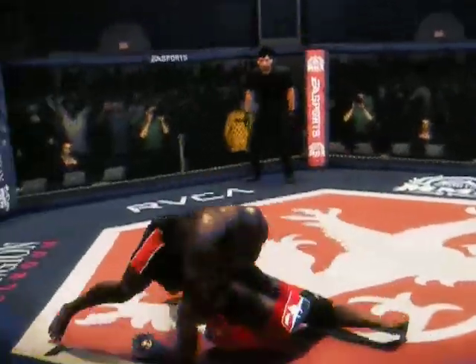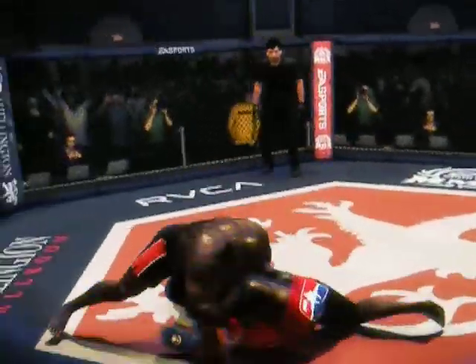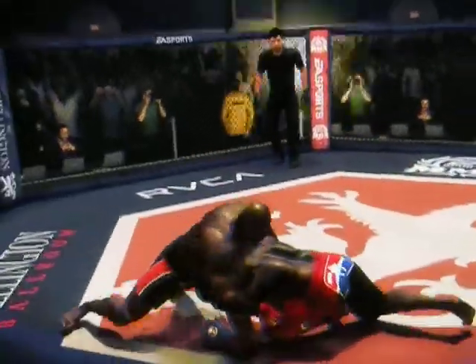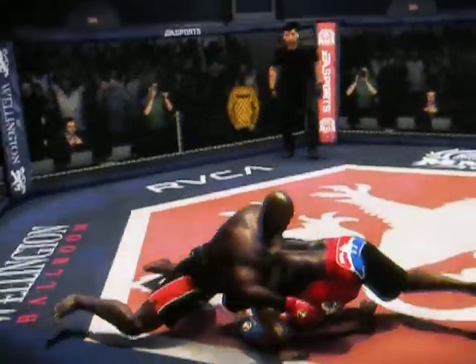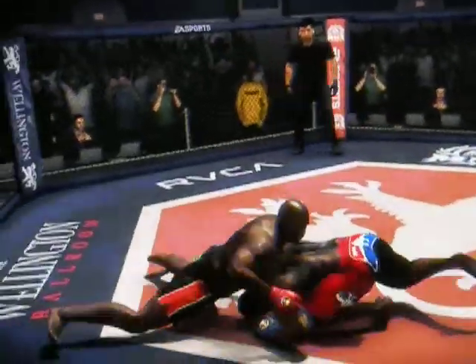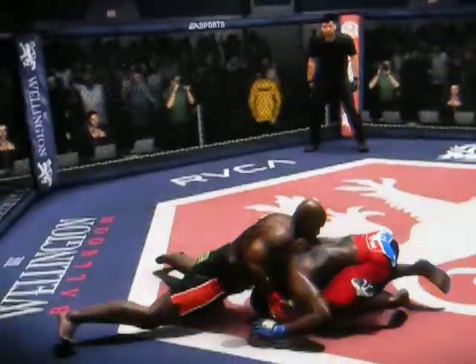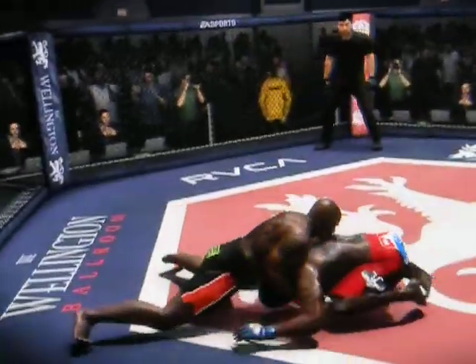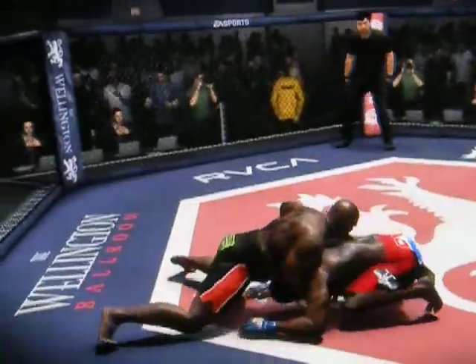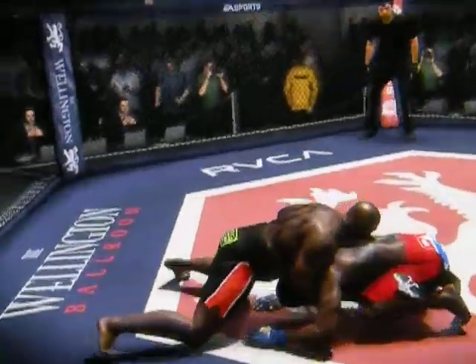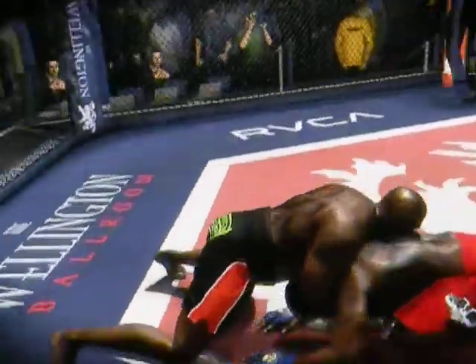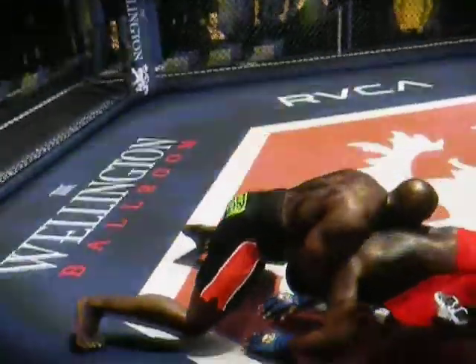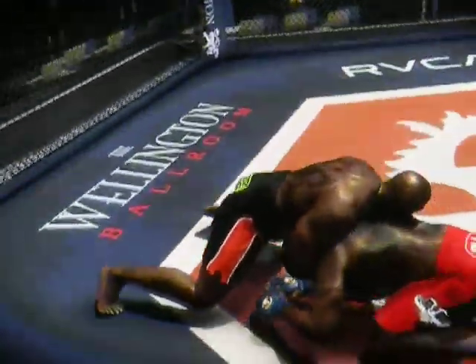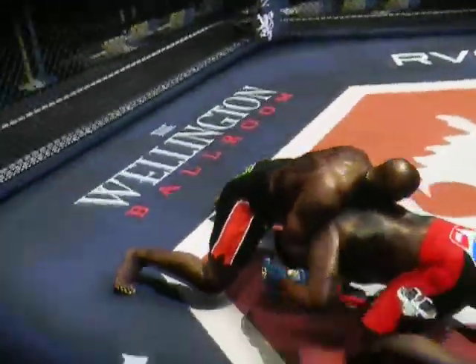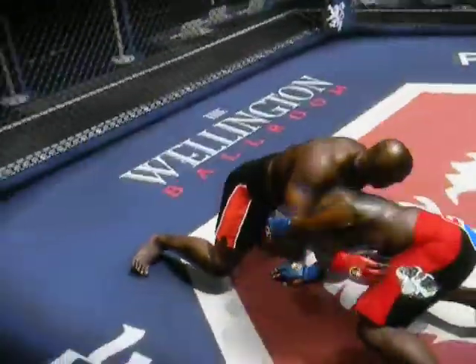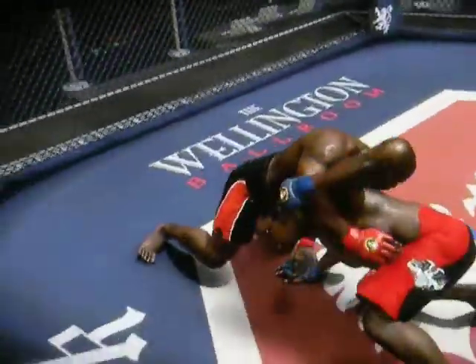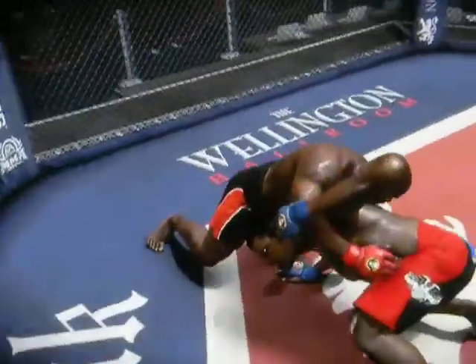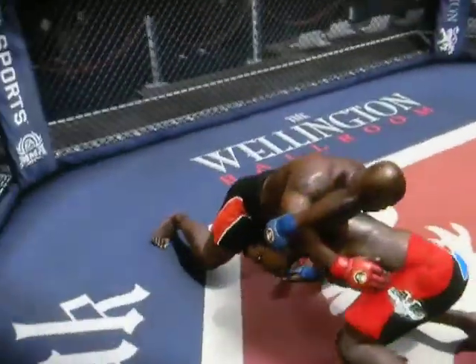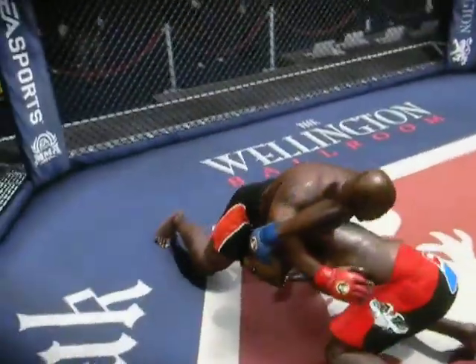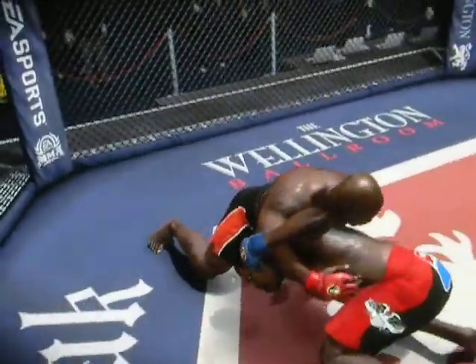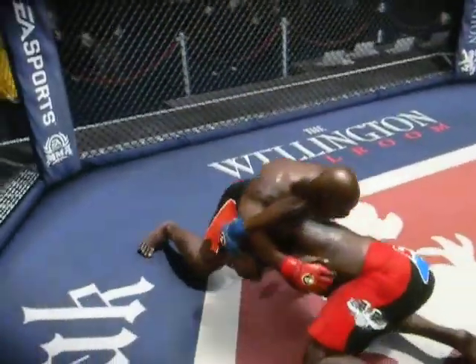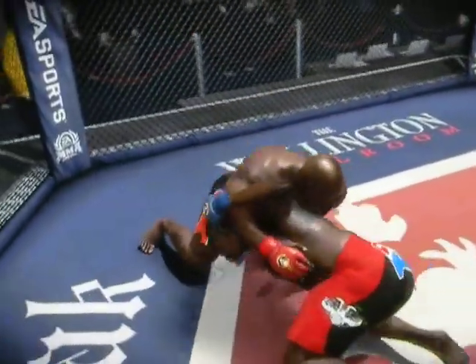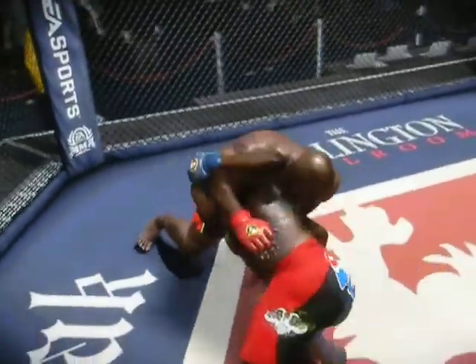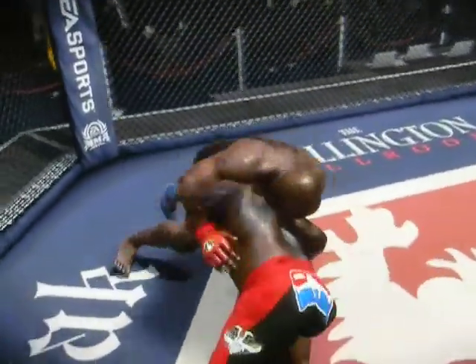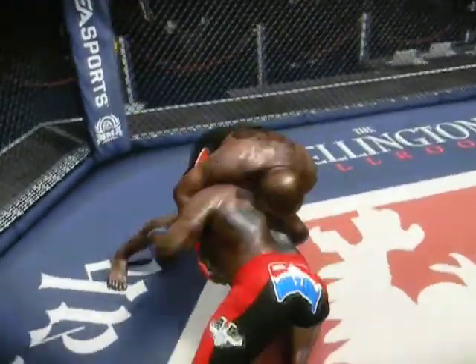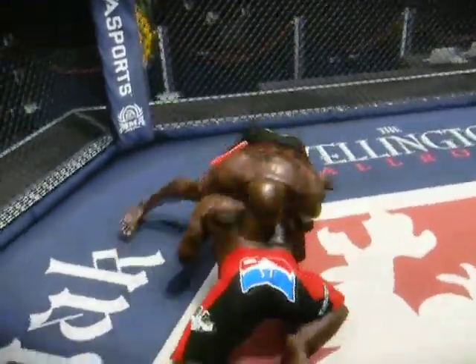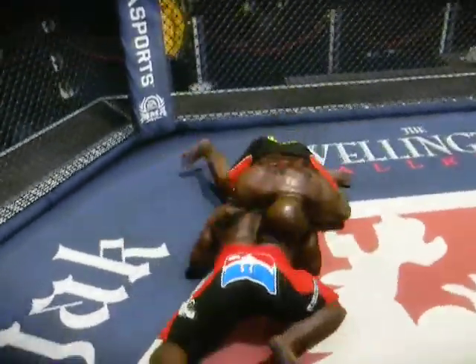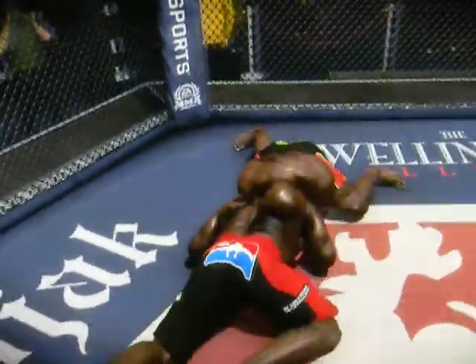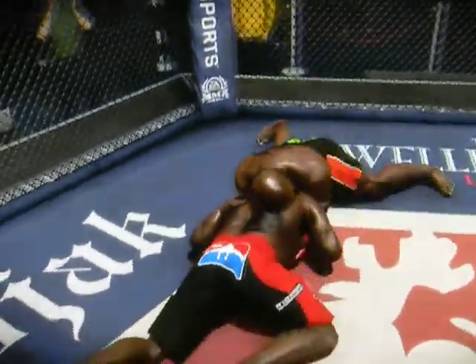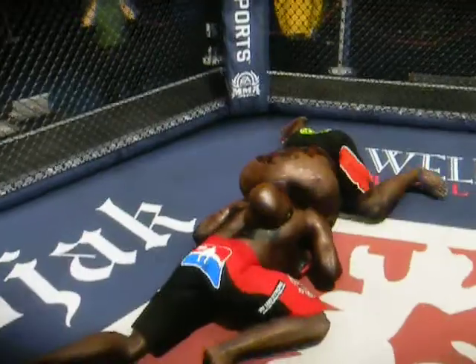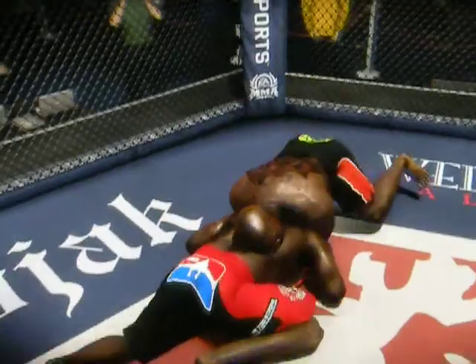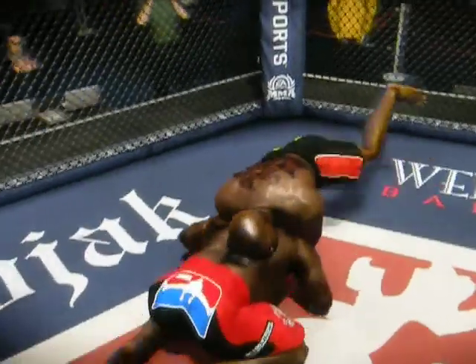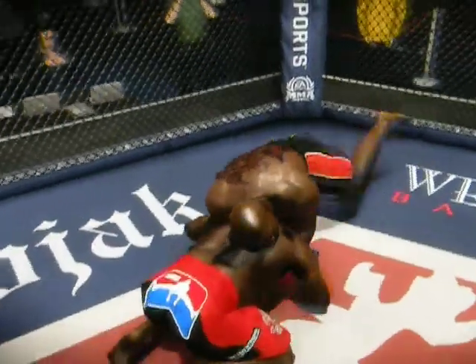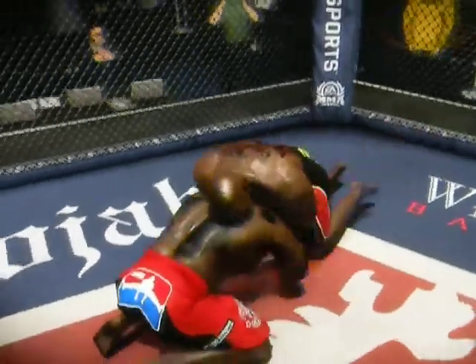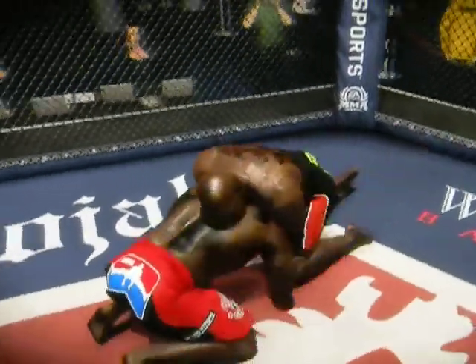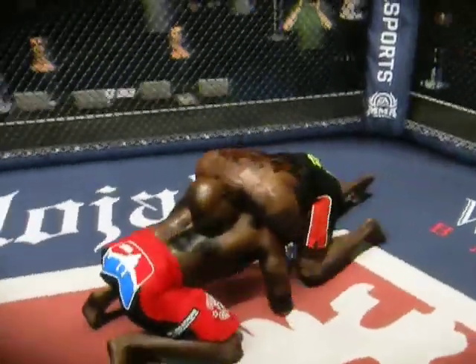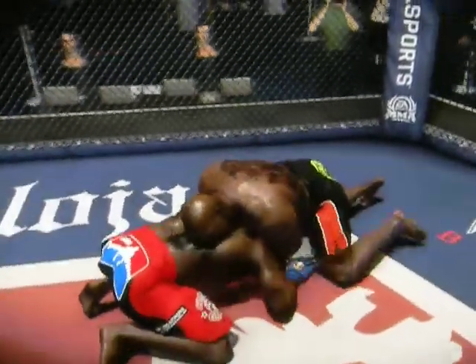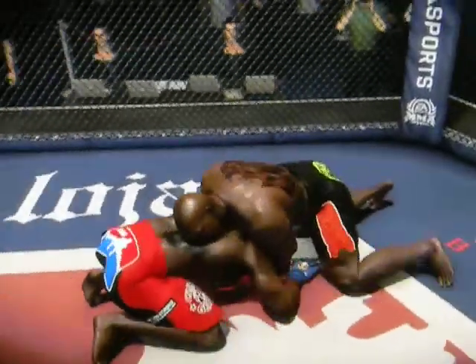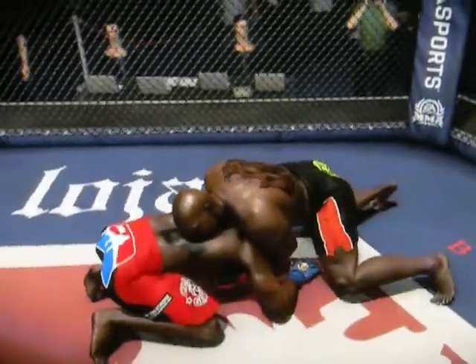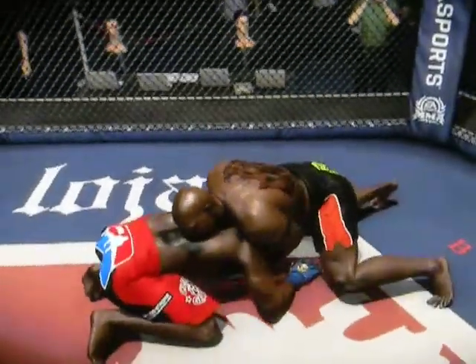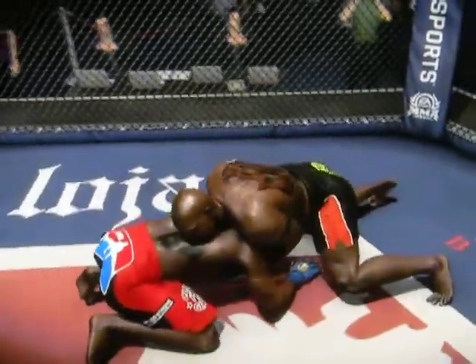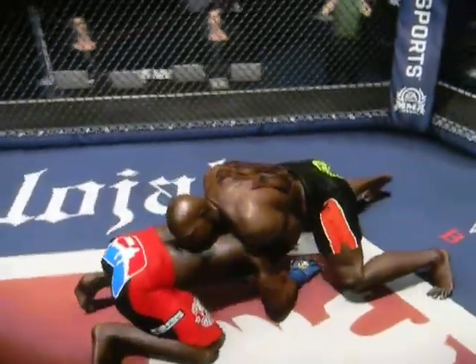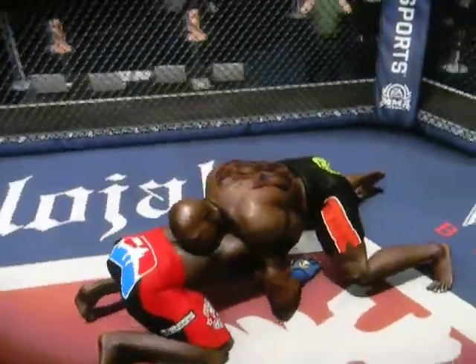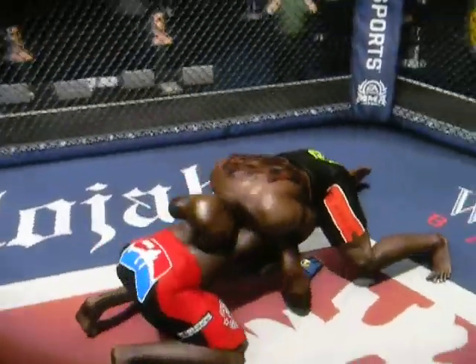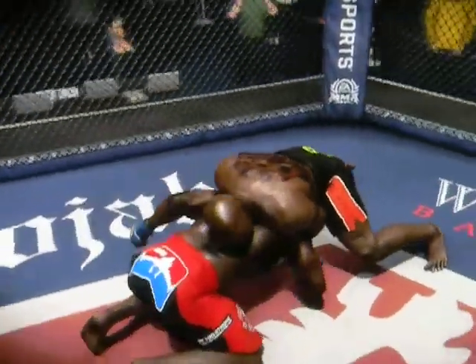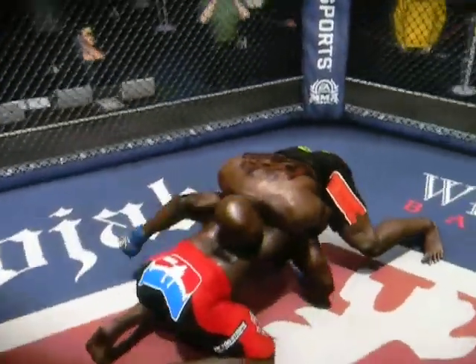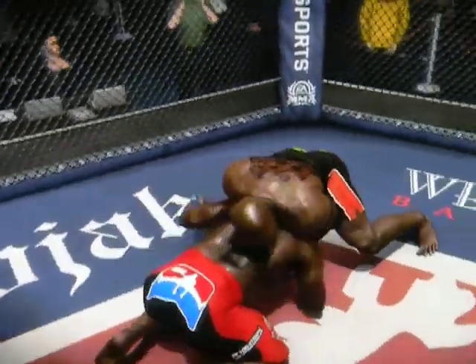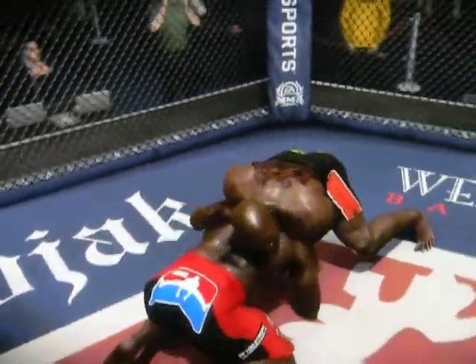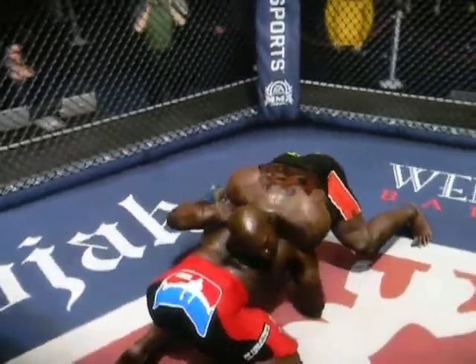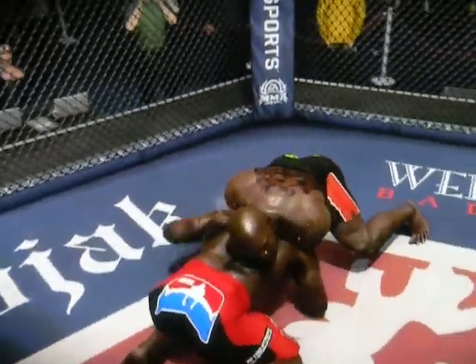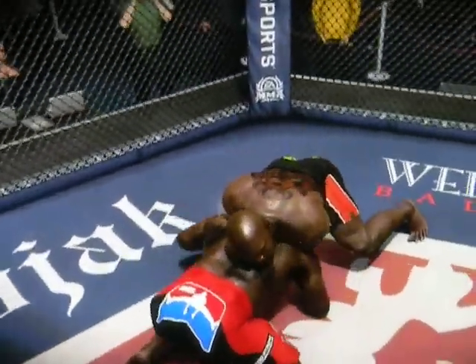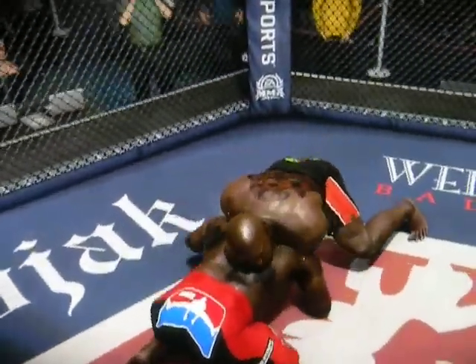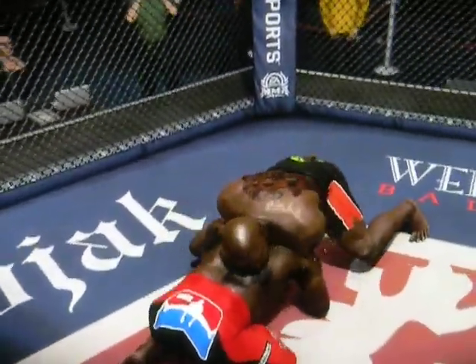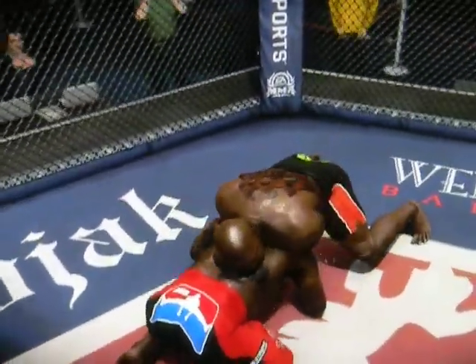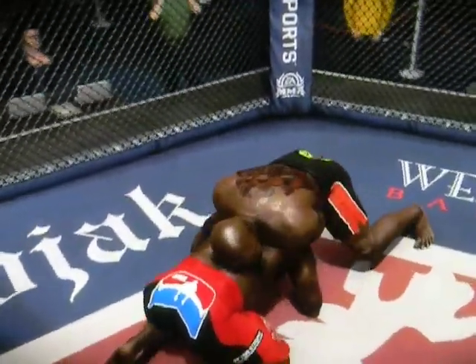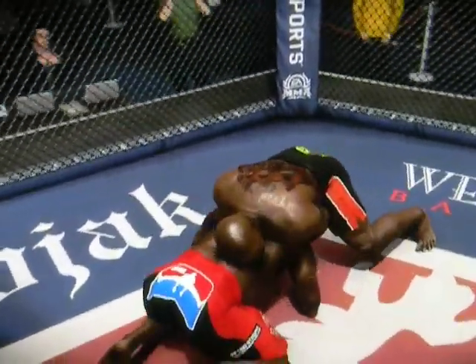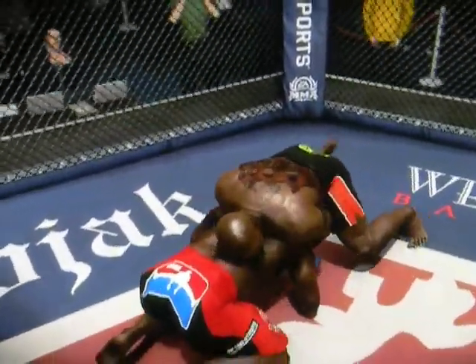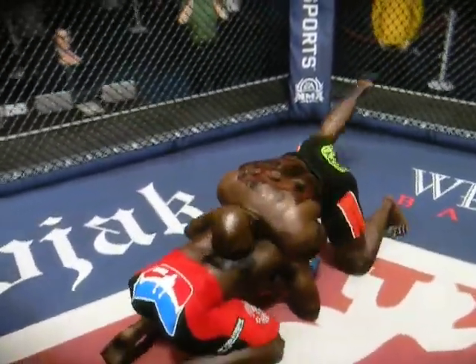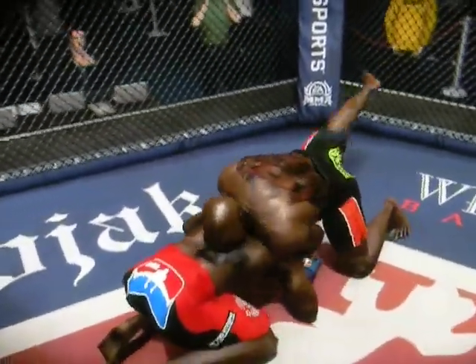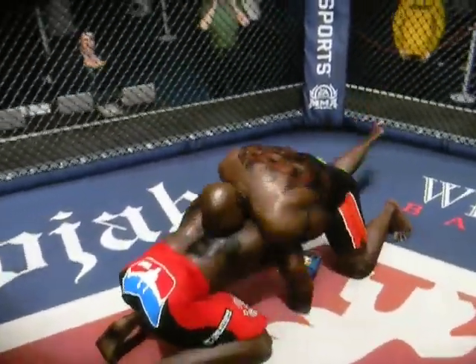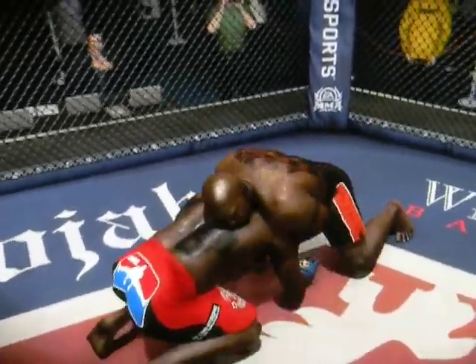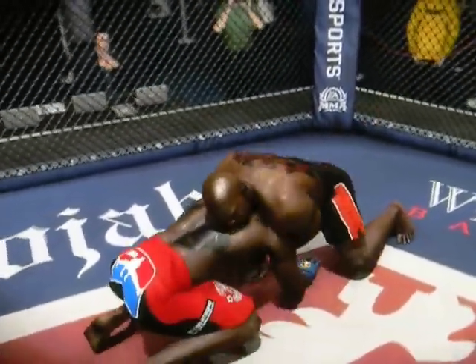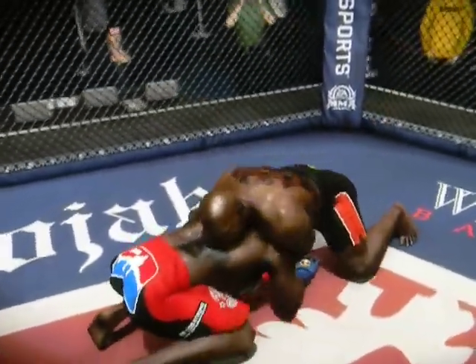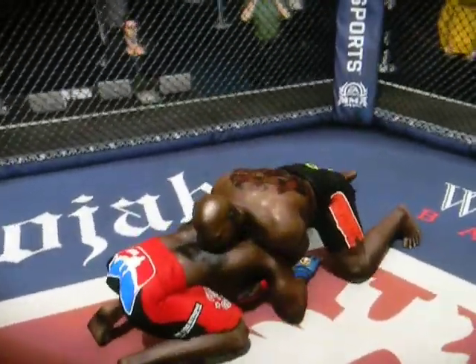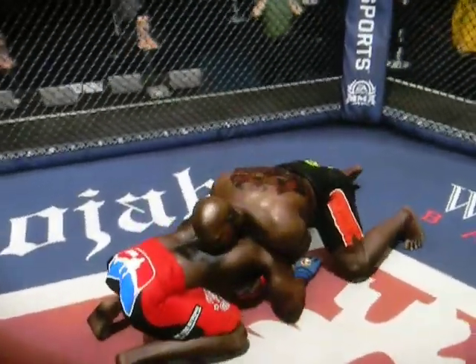Oh, this is a nice sprawl — hips down, back straight. He's stopping that takedown. Do it again, do it again.